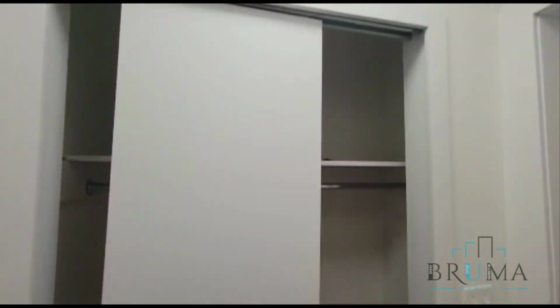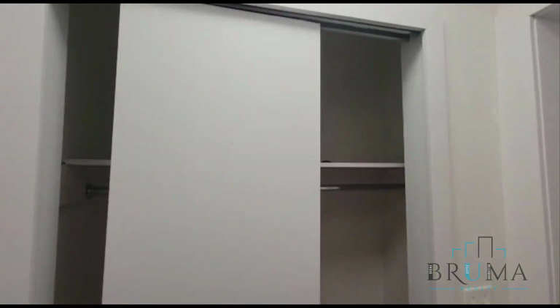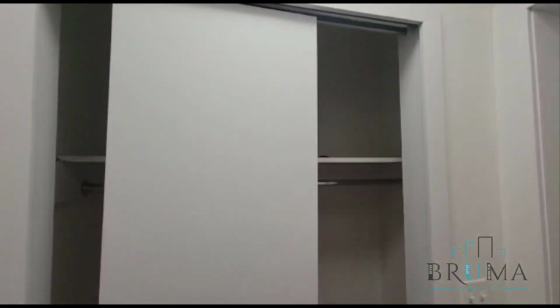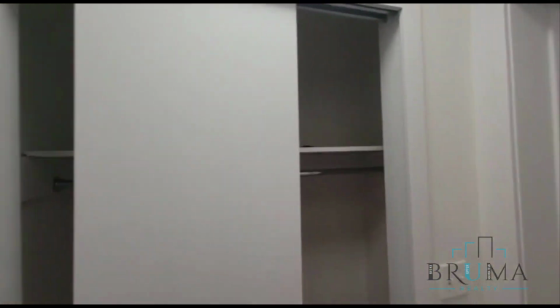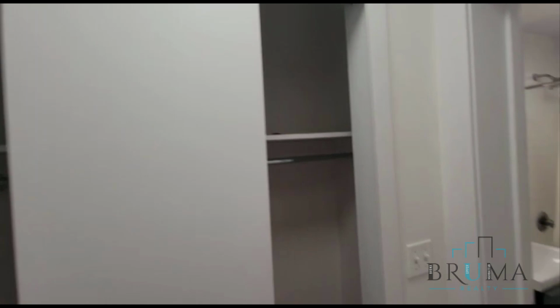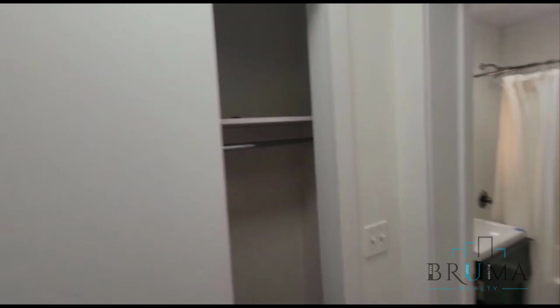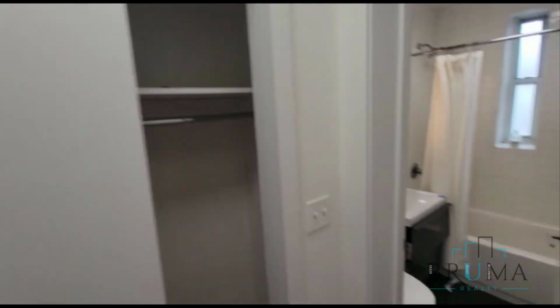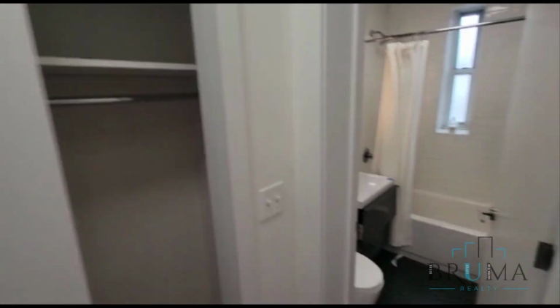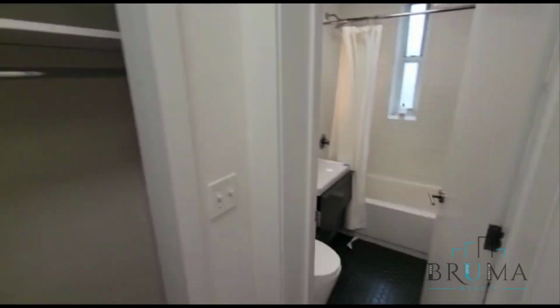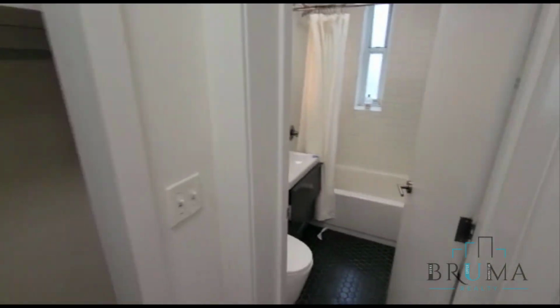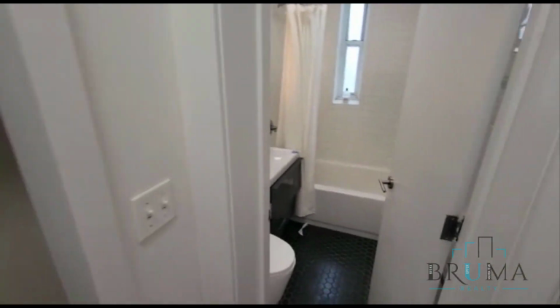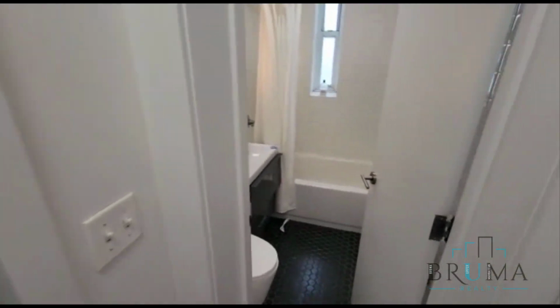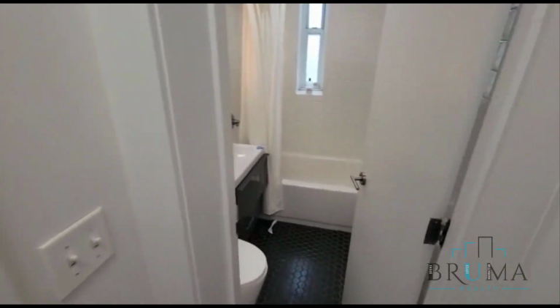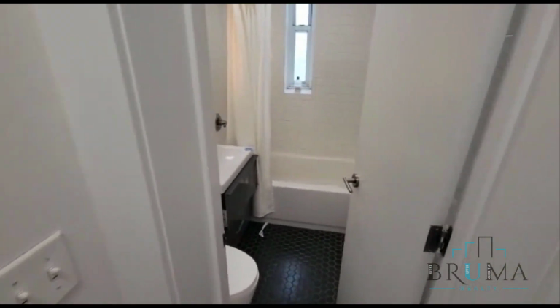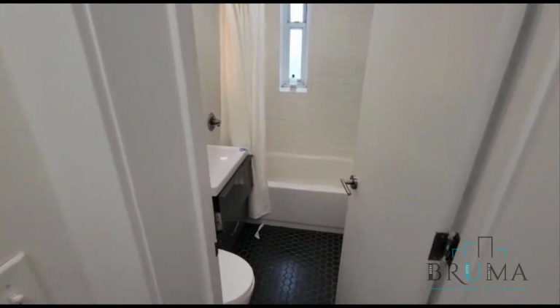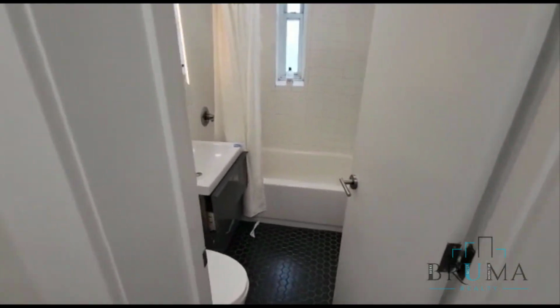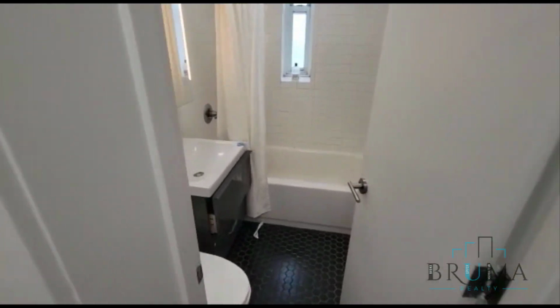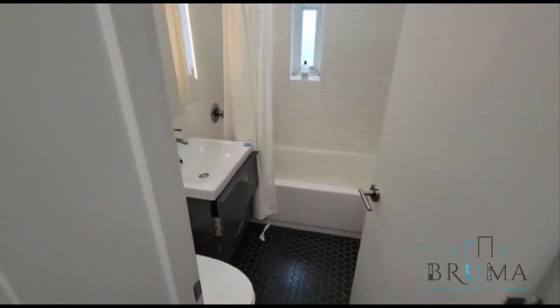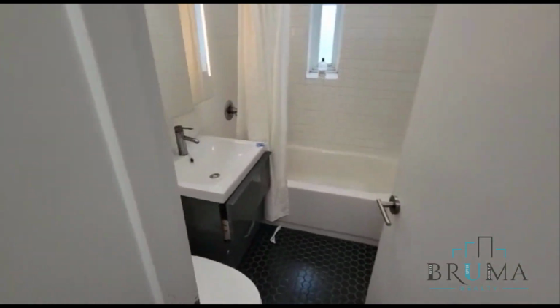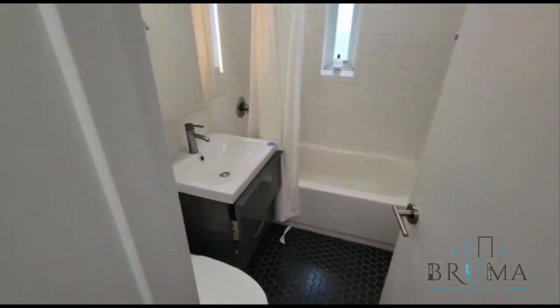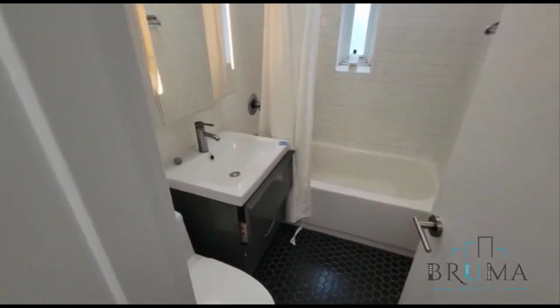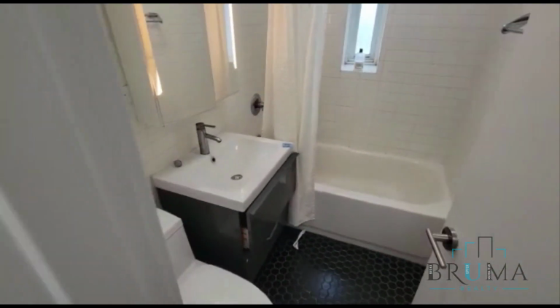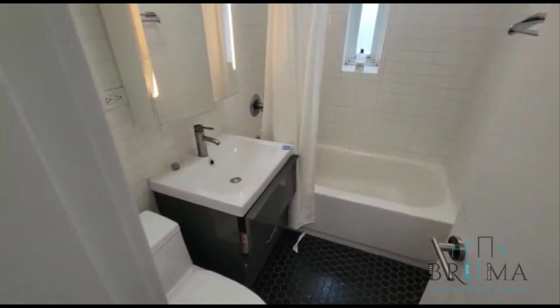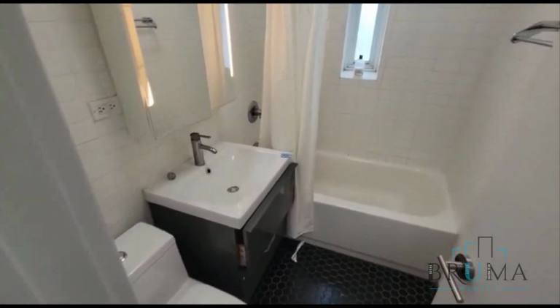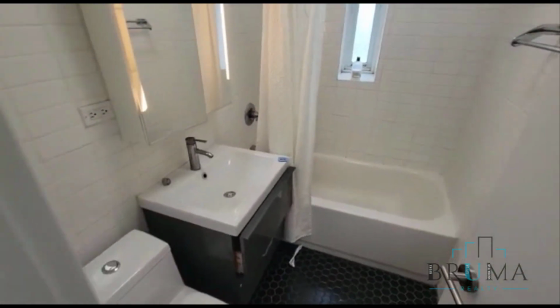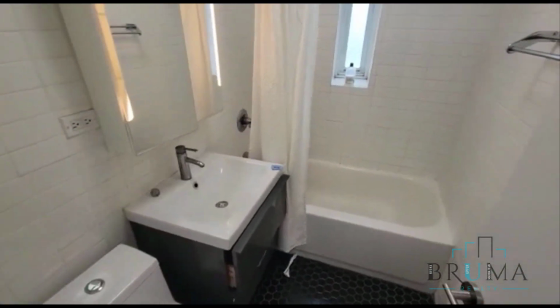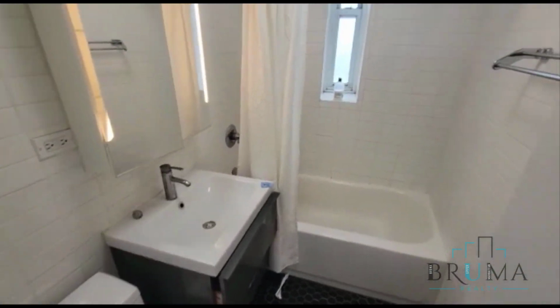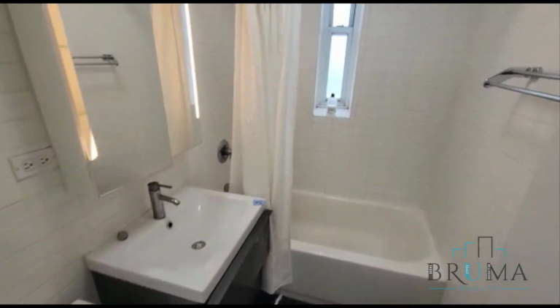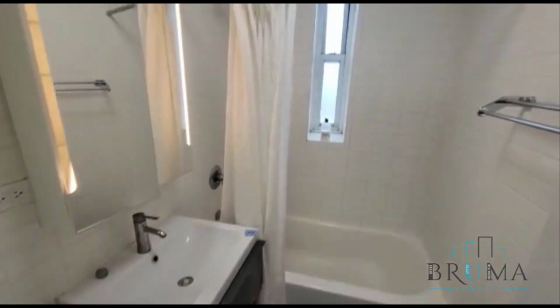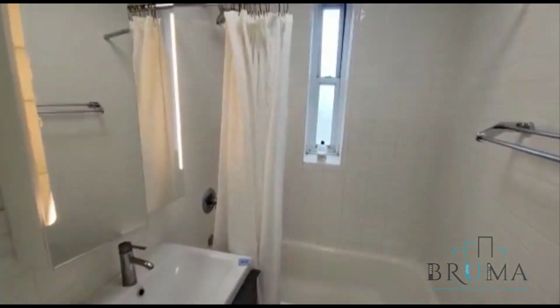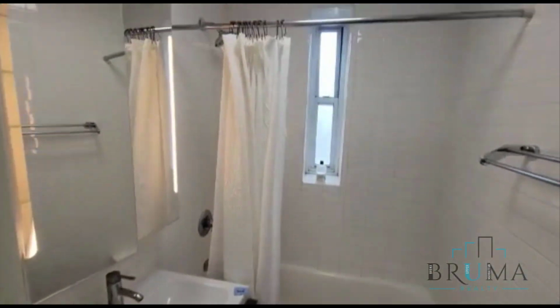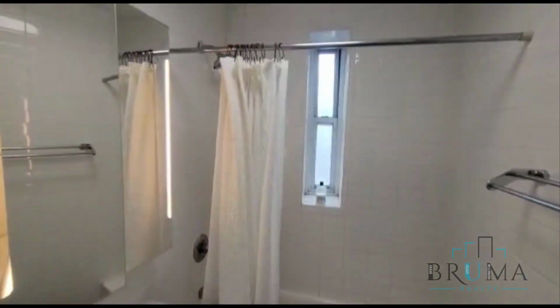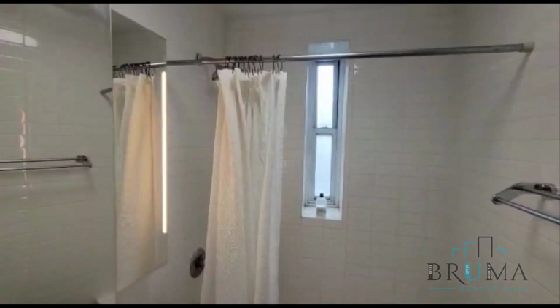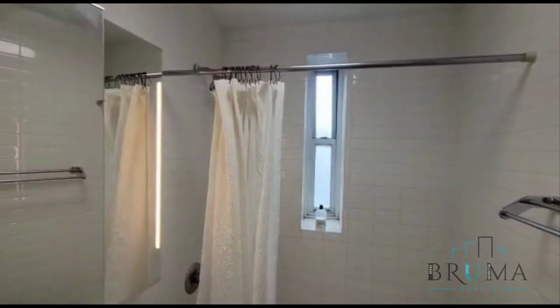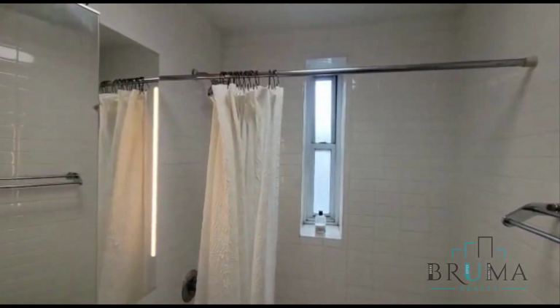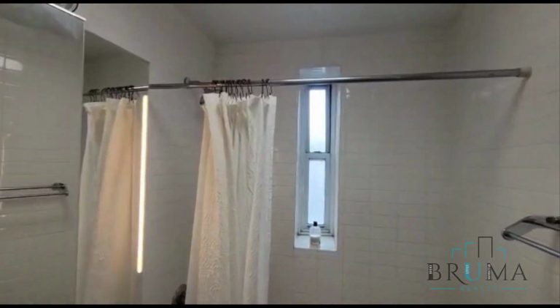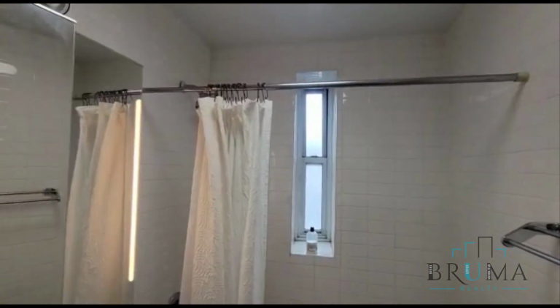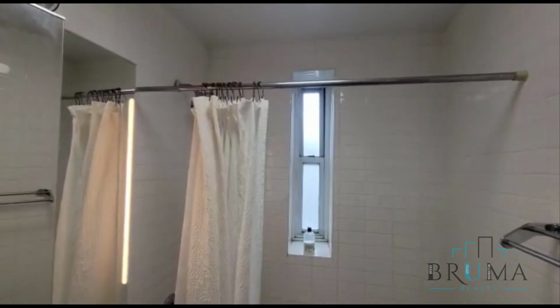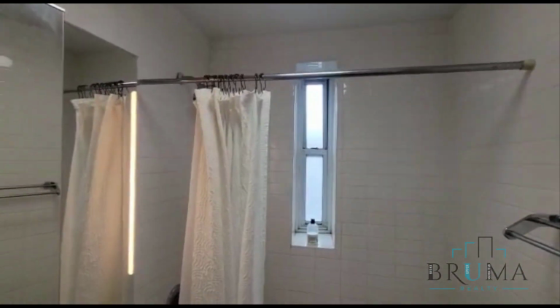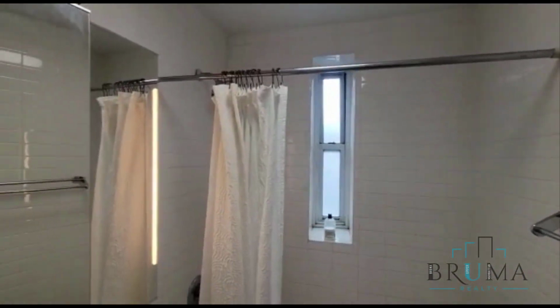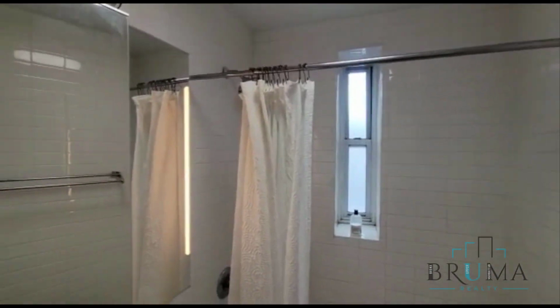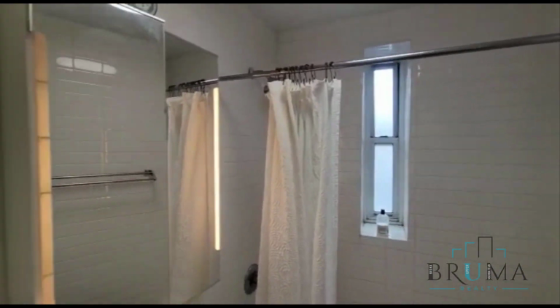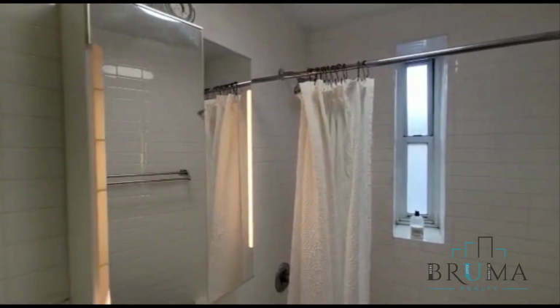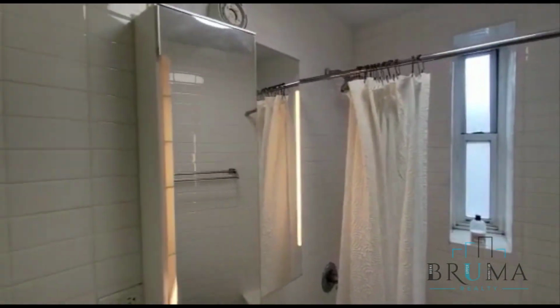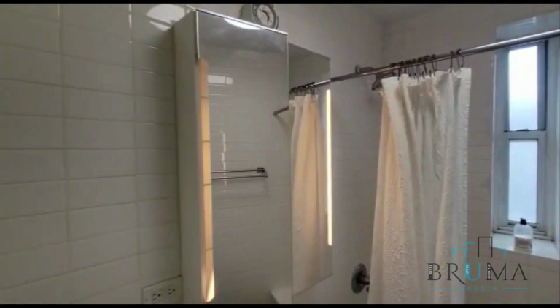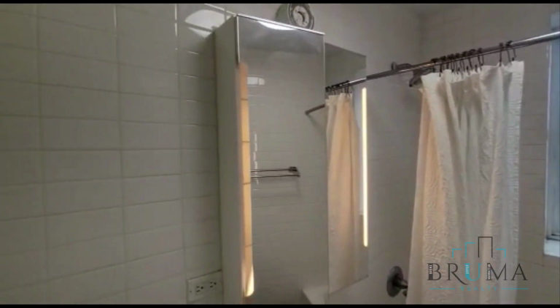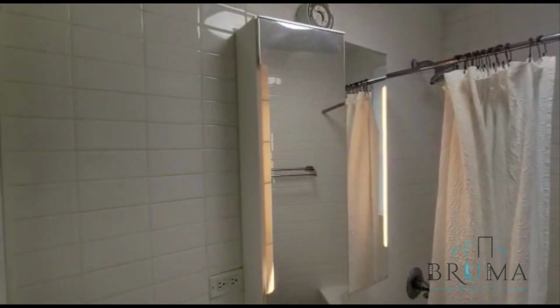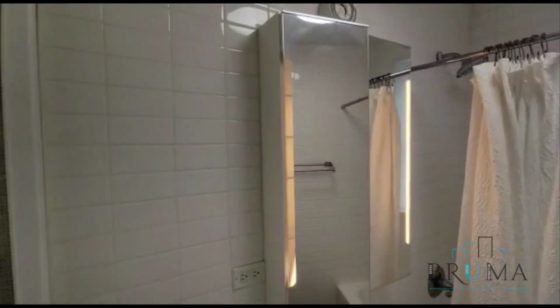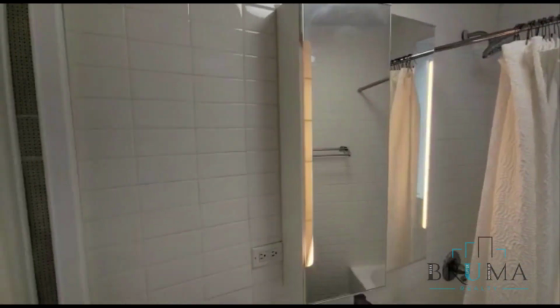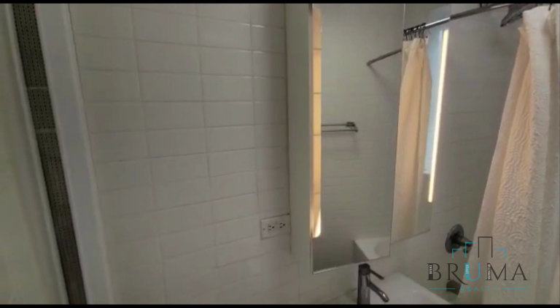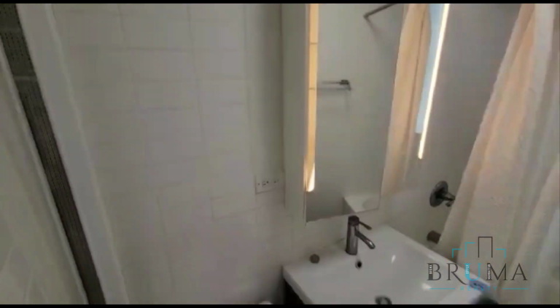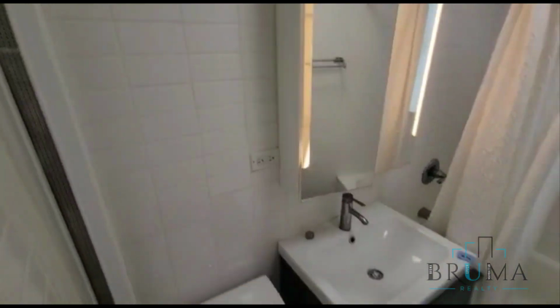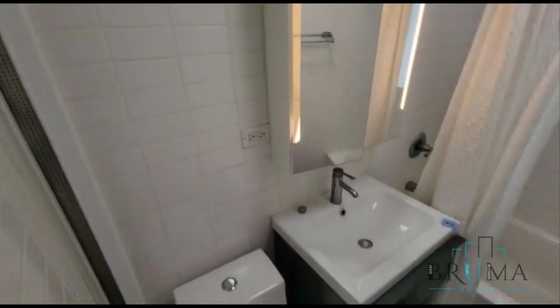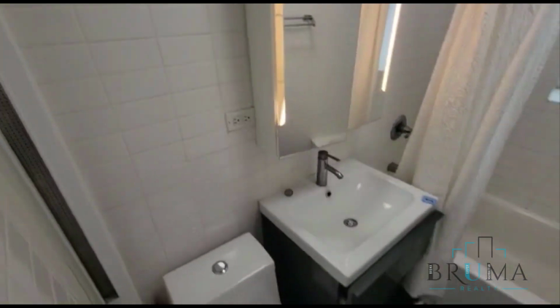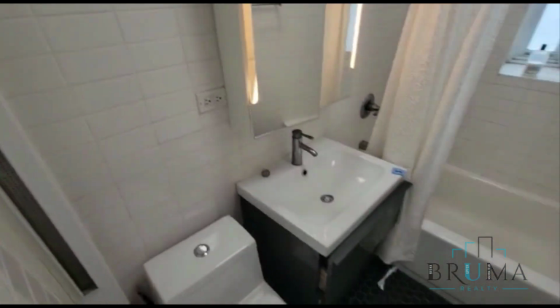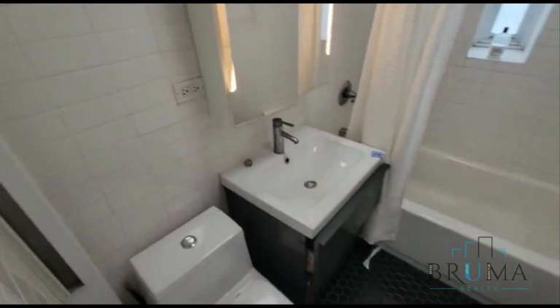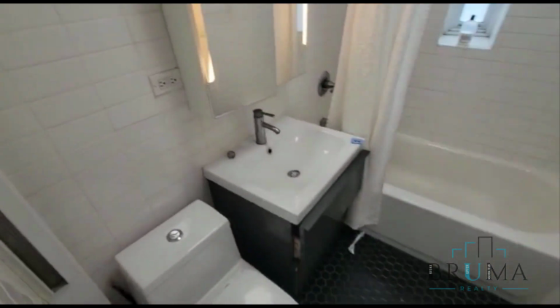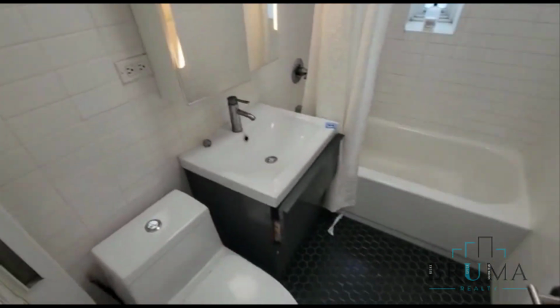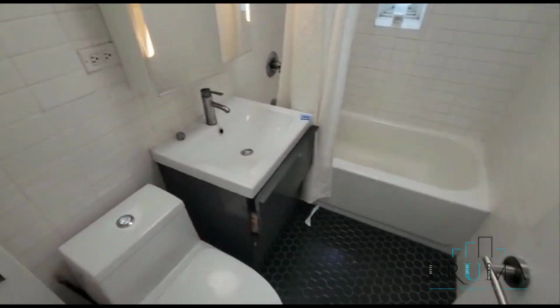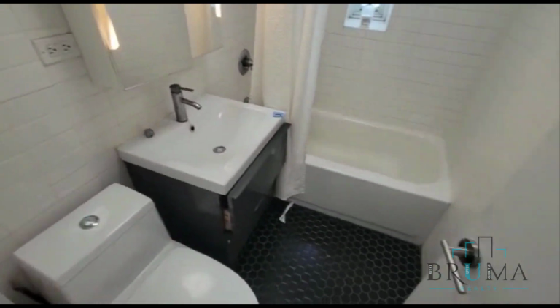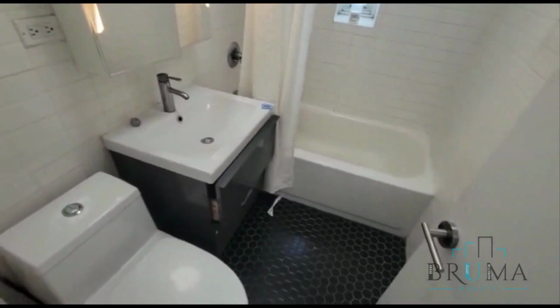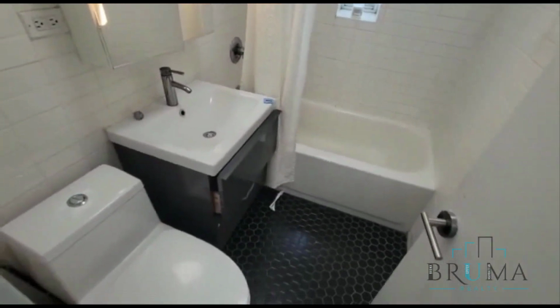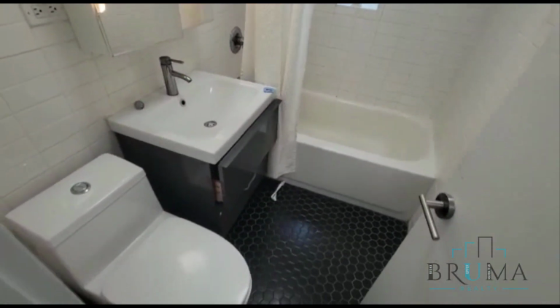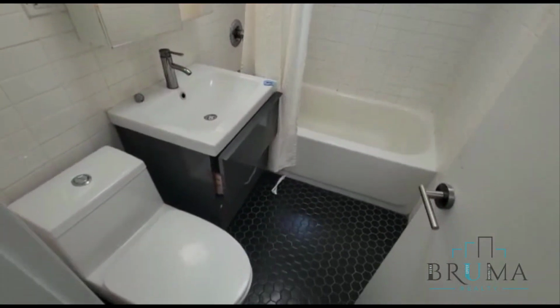Another closet here. And your bathroom. Again, everything will be cleaned up and ready for moving soon.